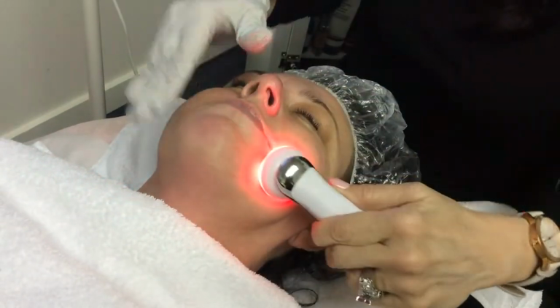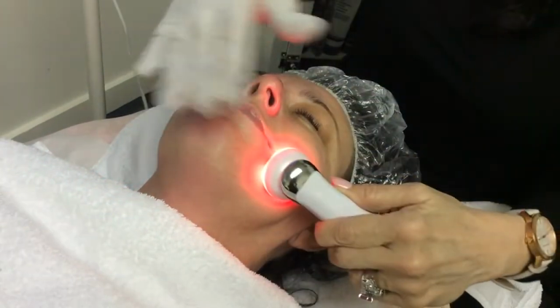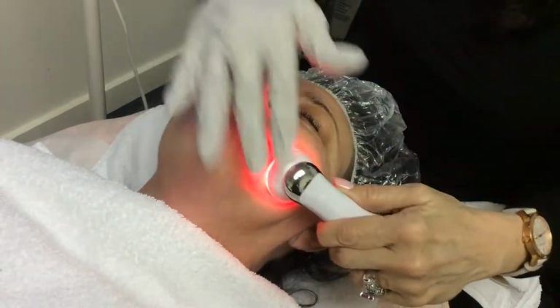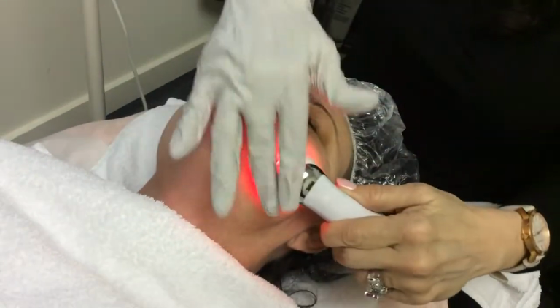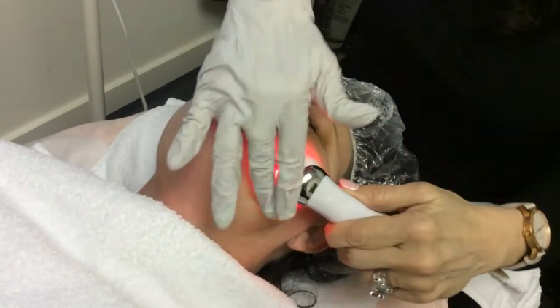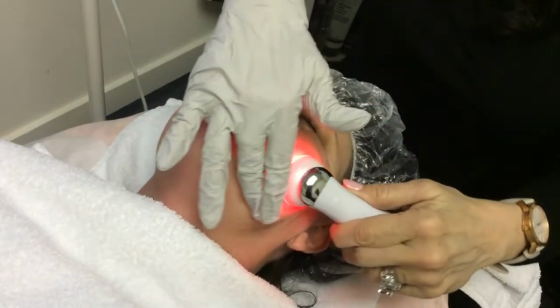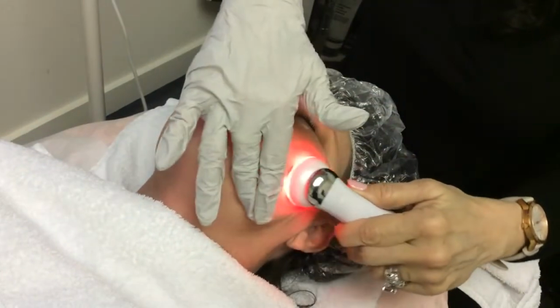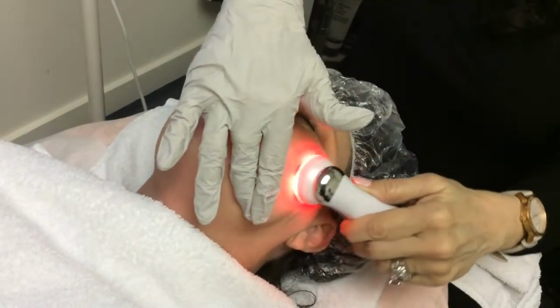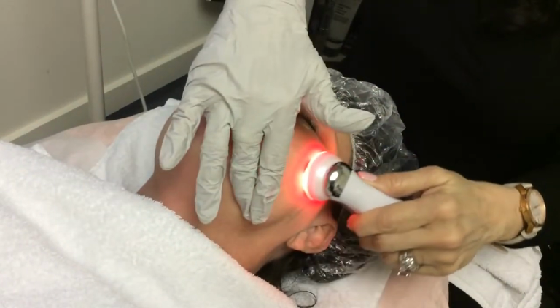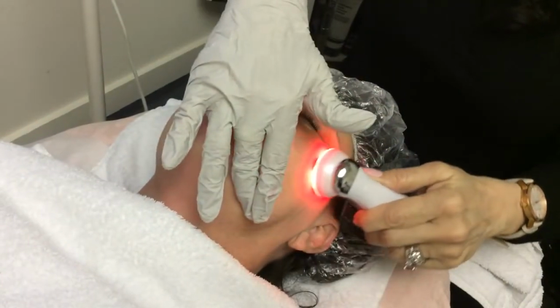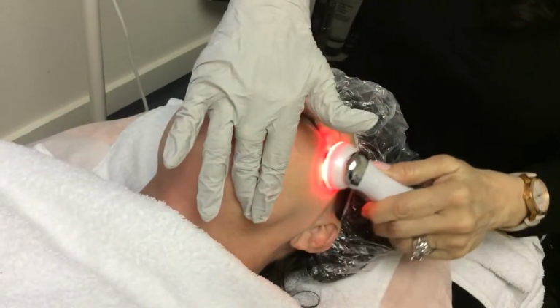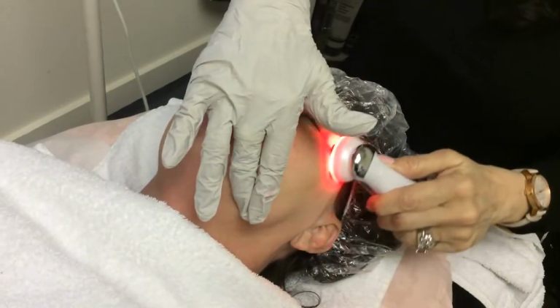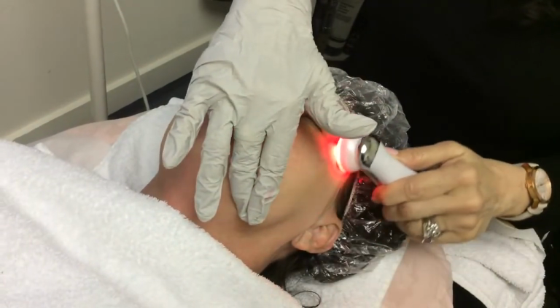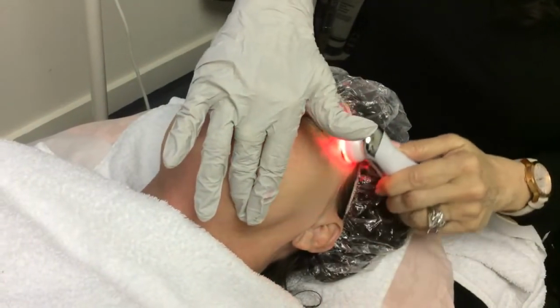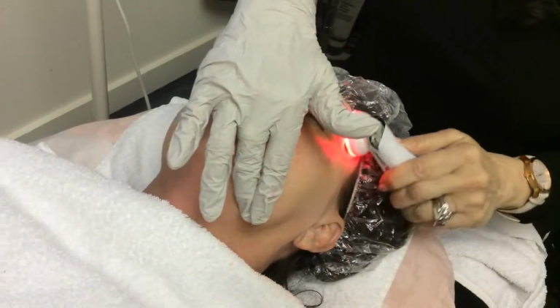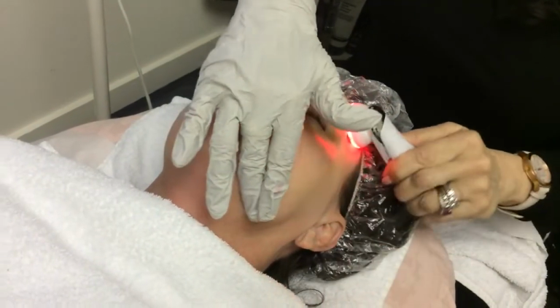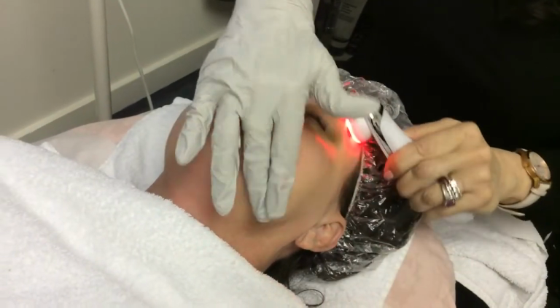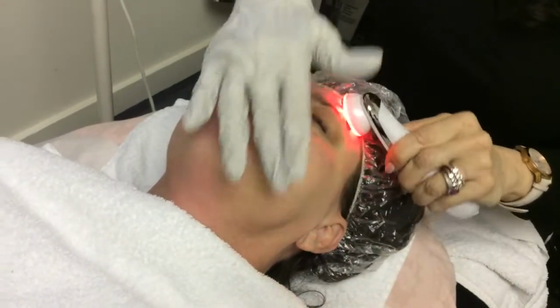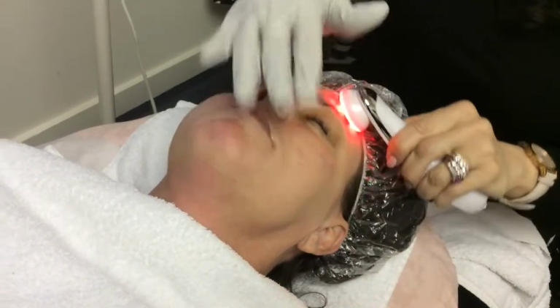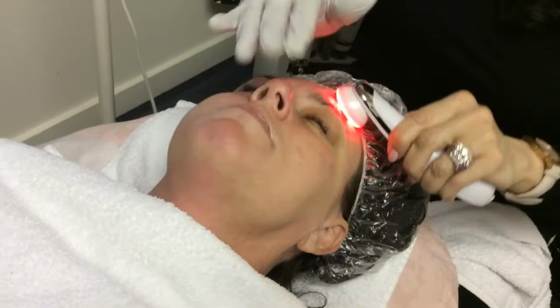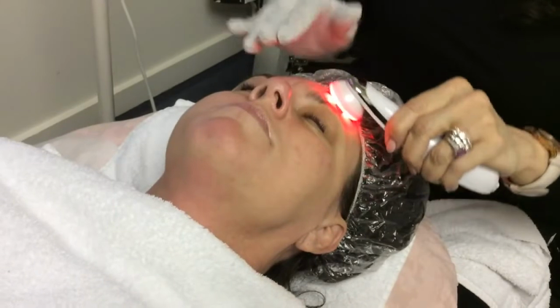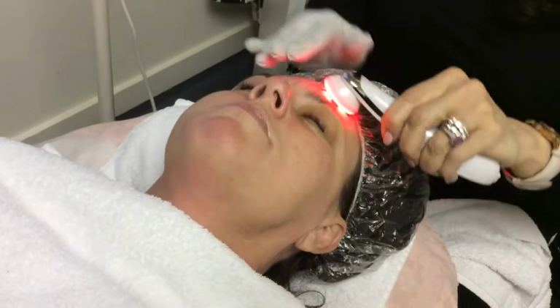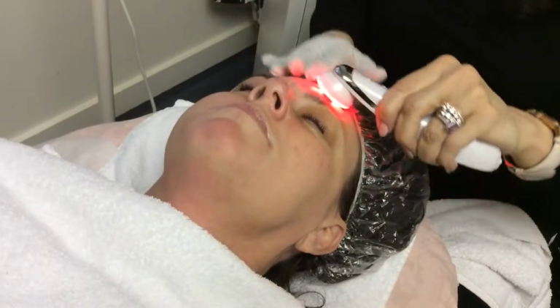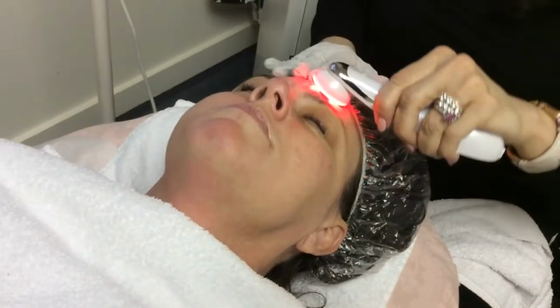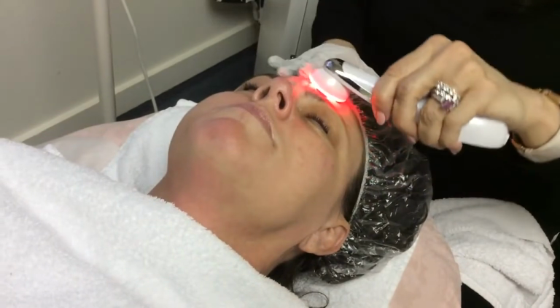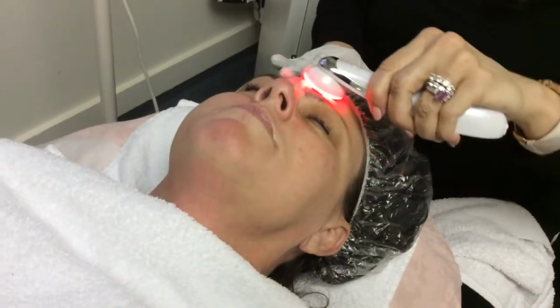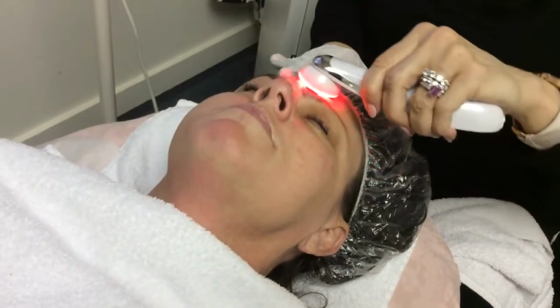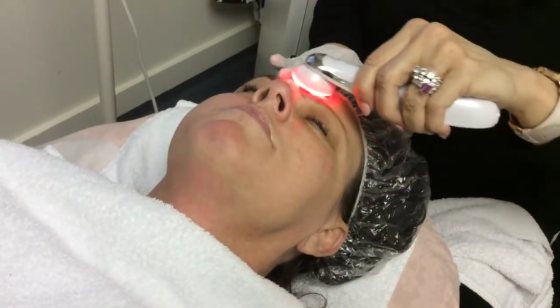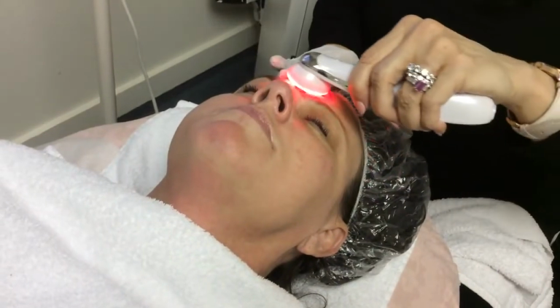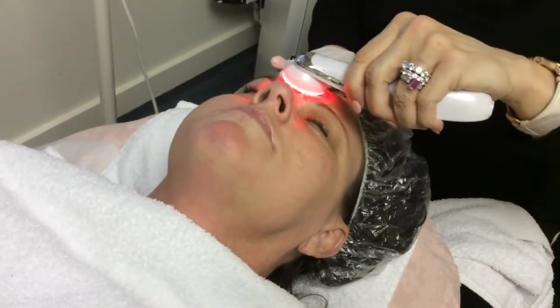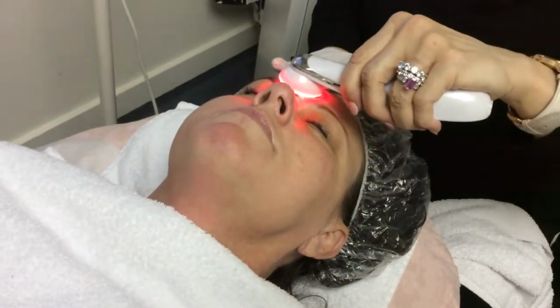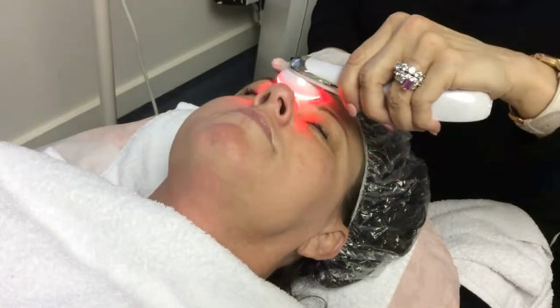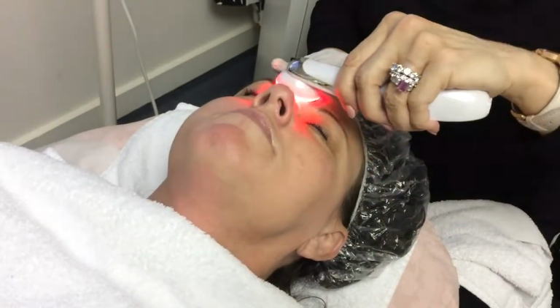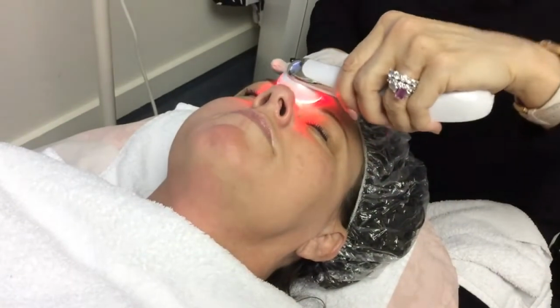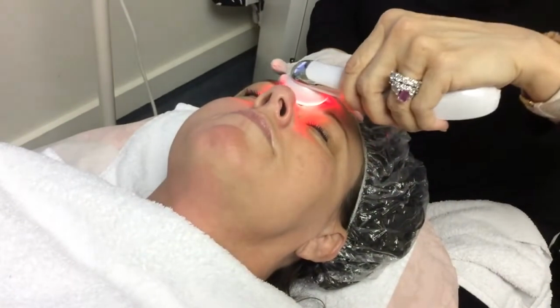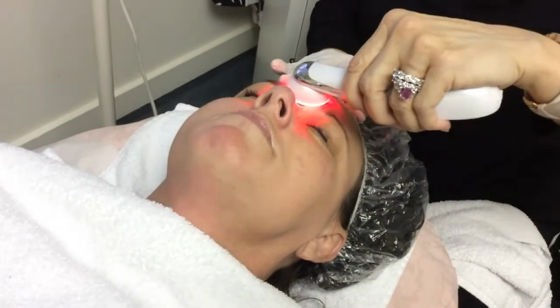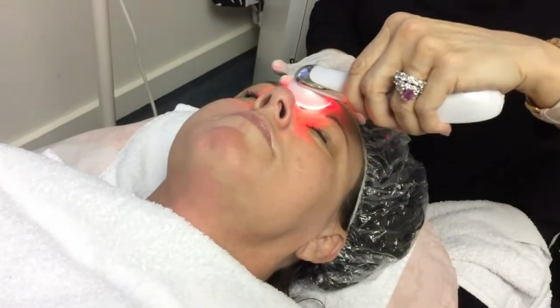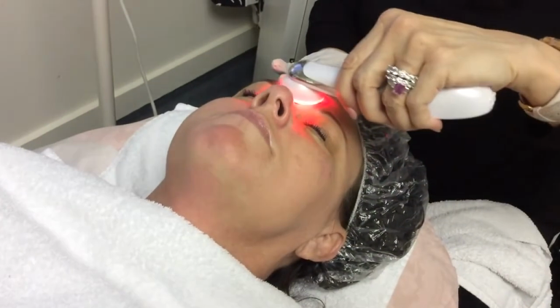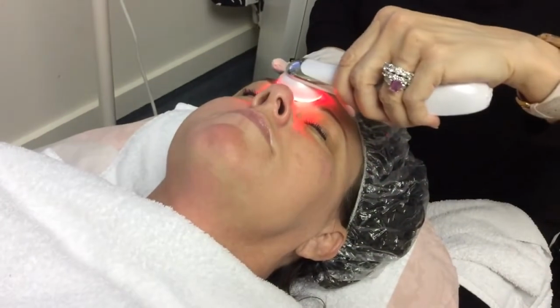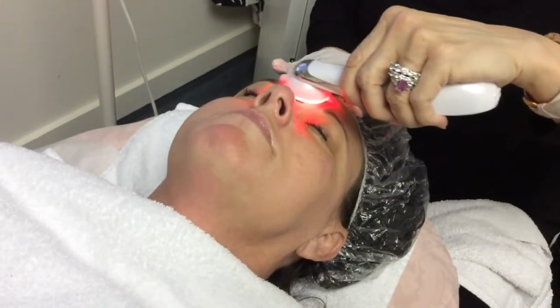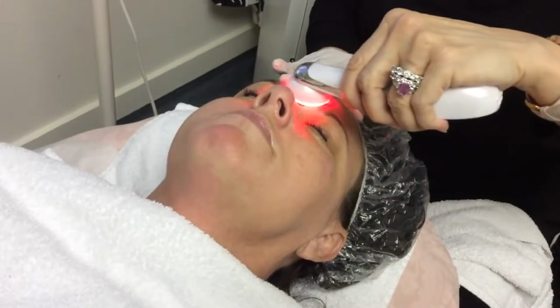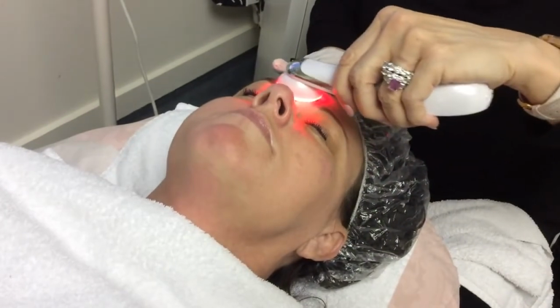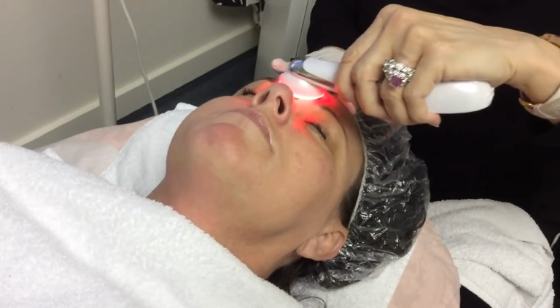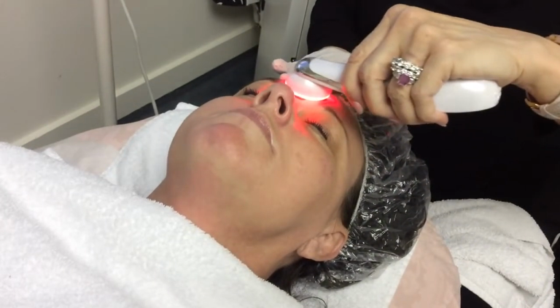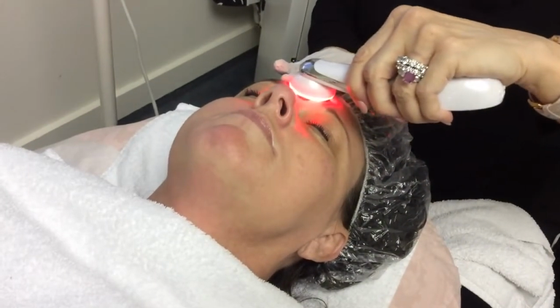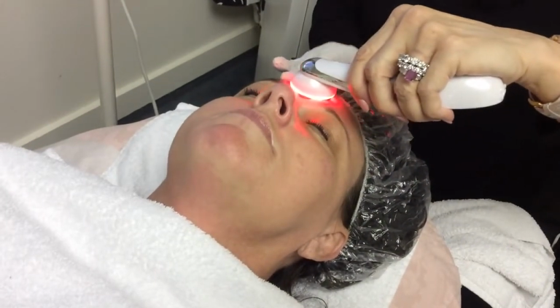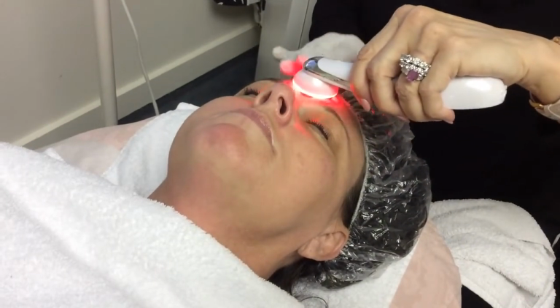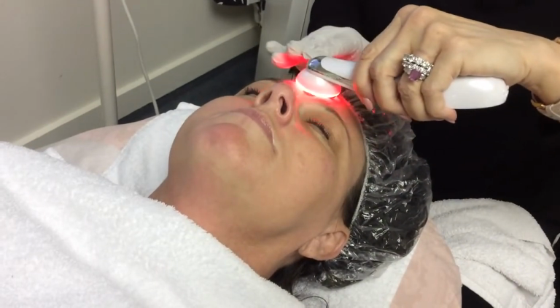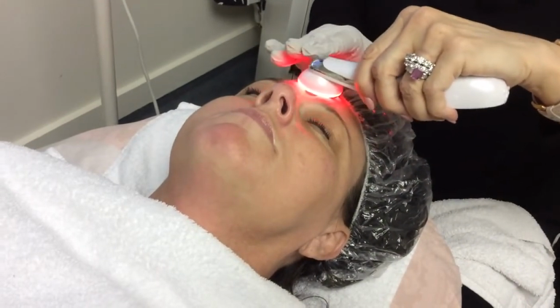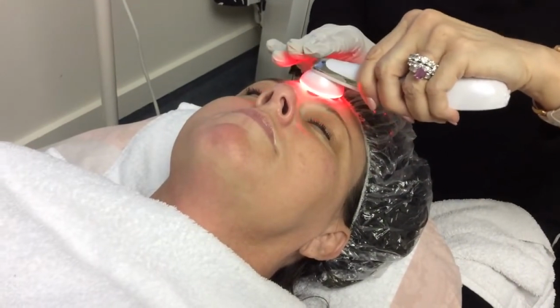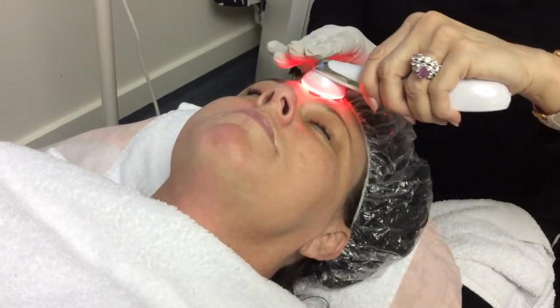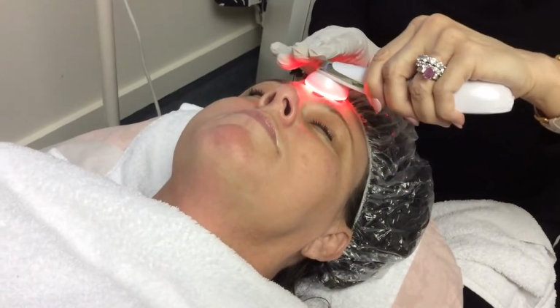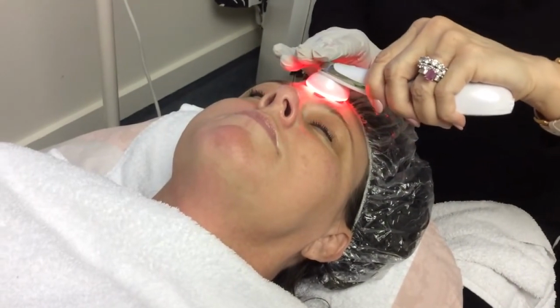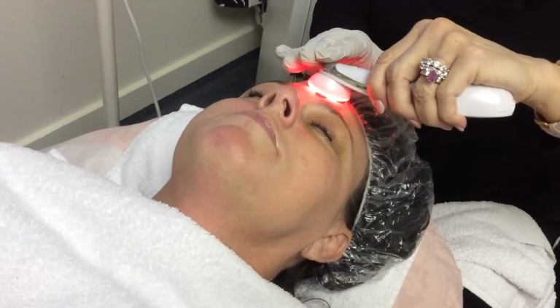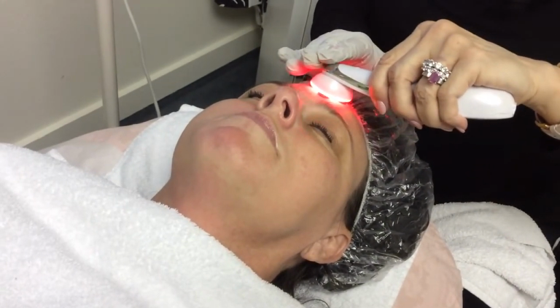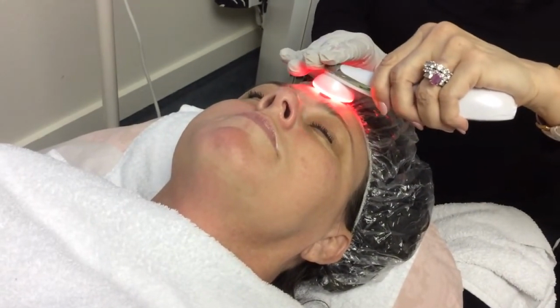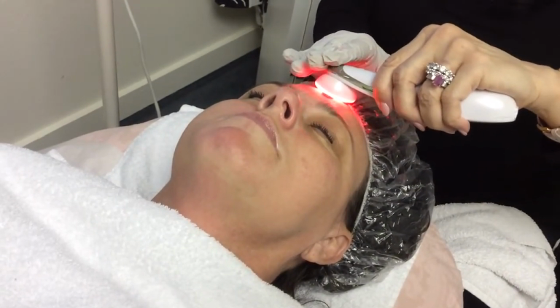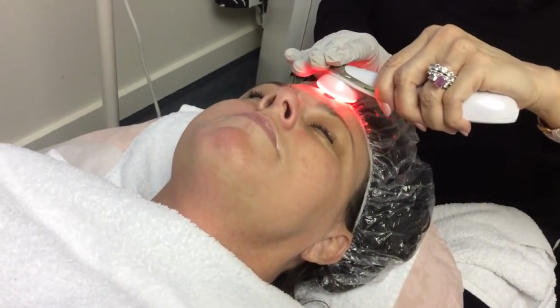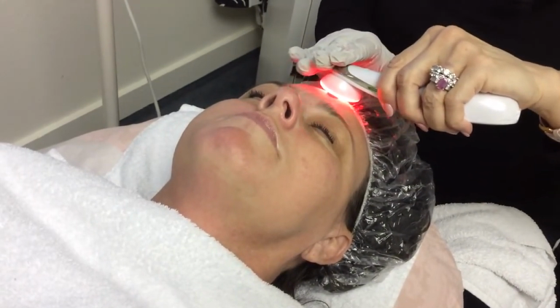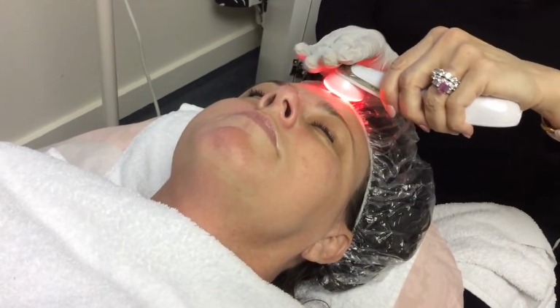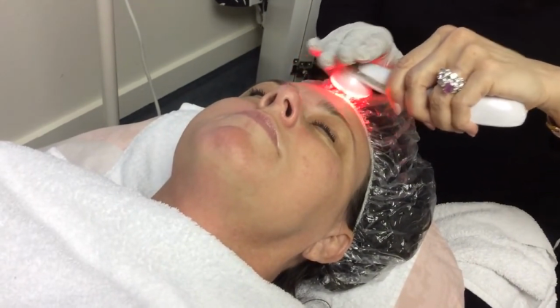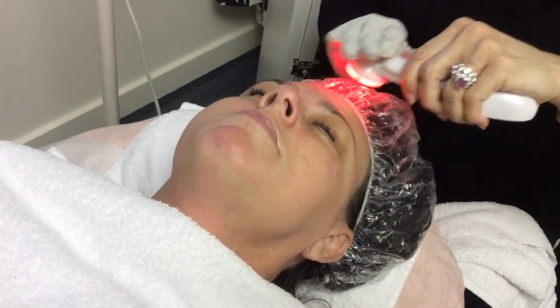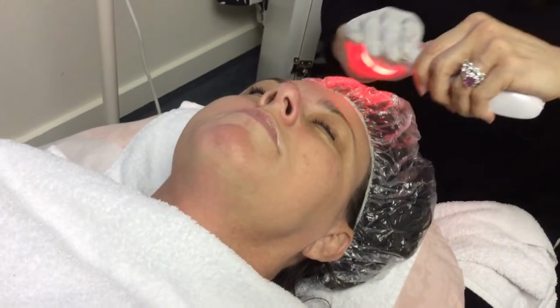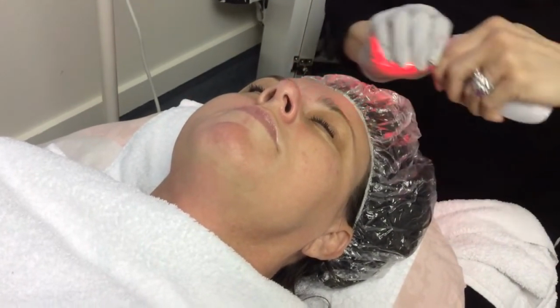We're going to come up to where we started and come up.